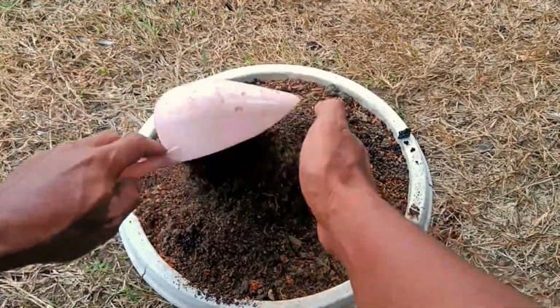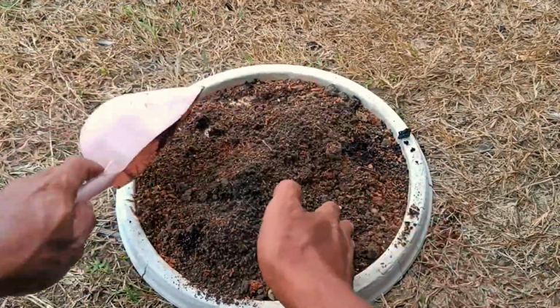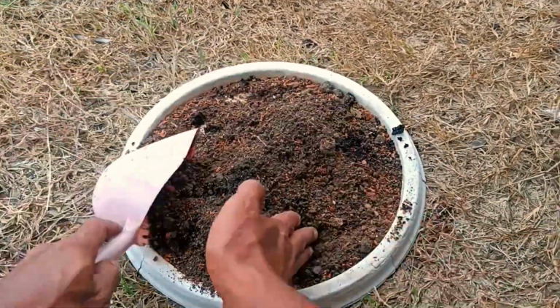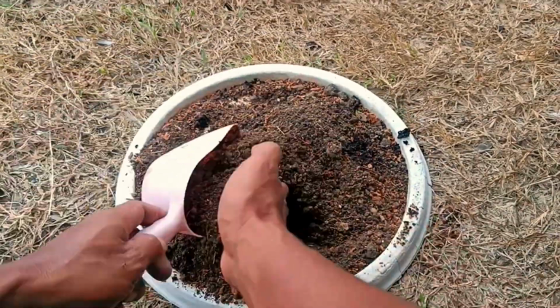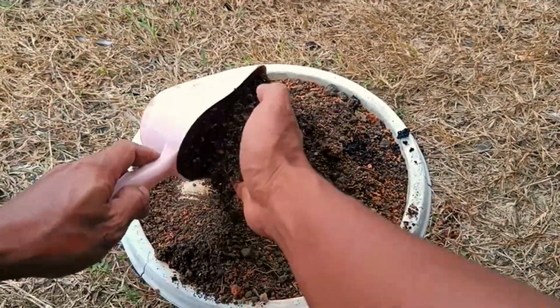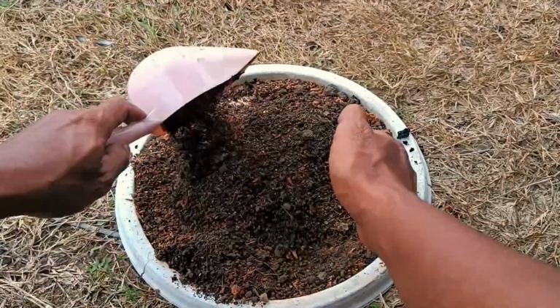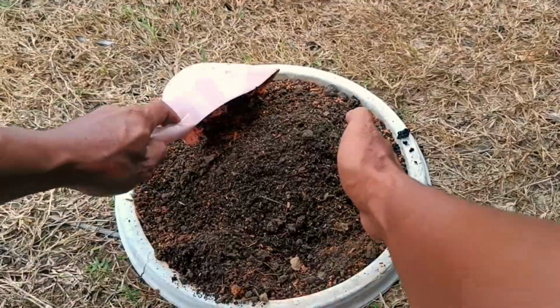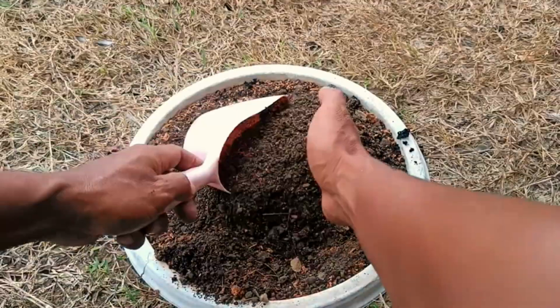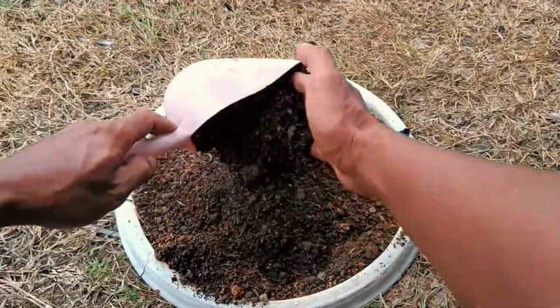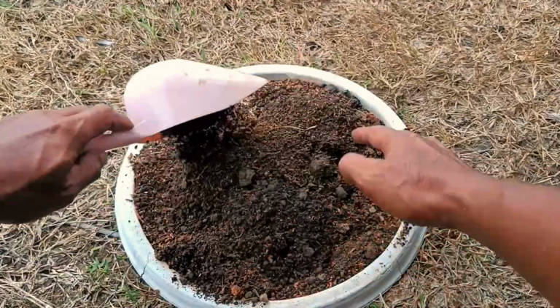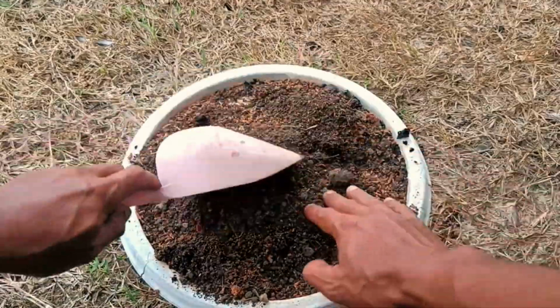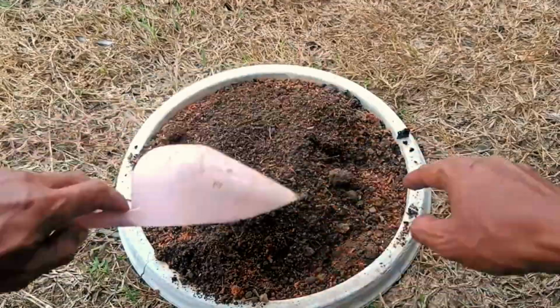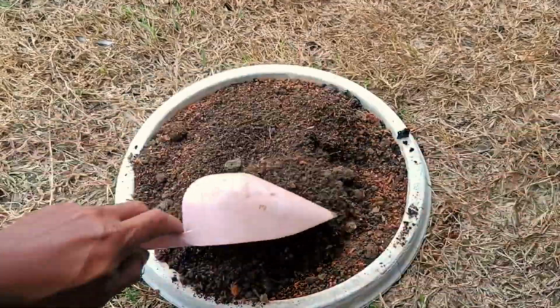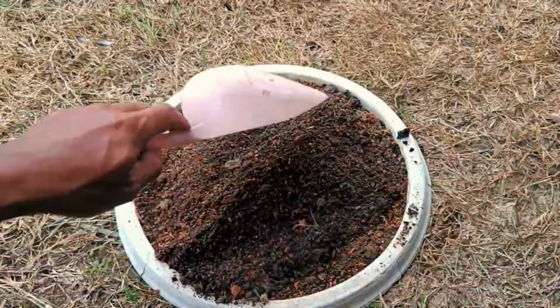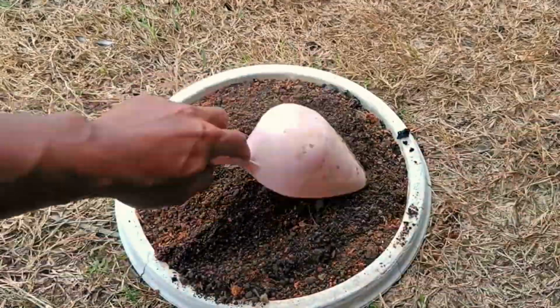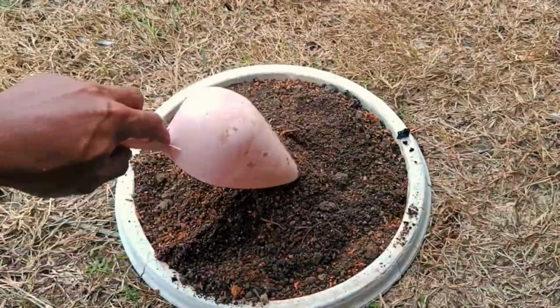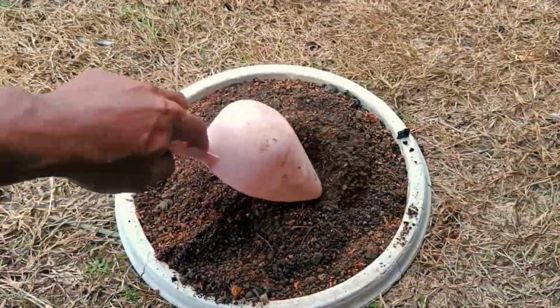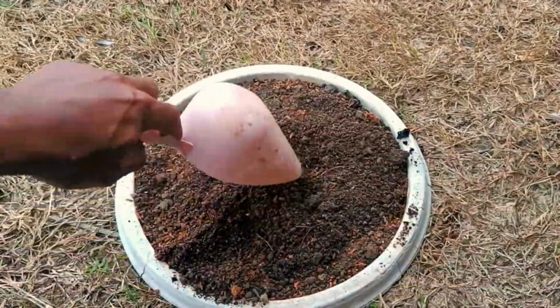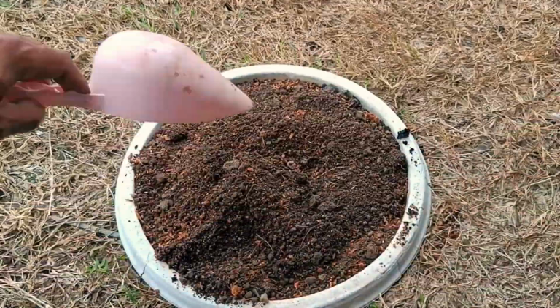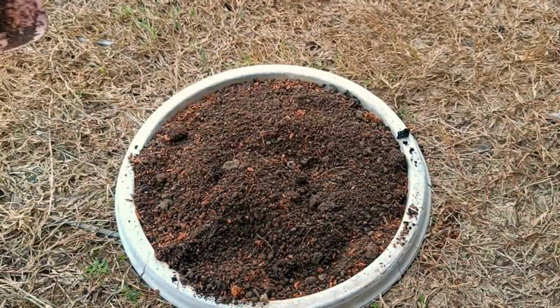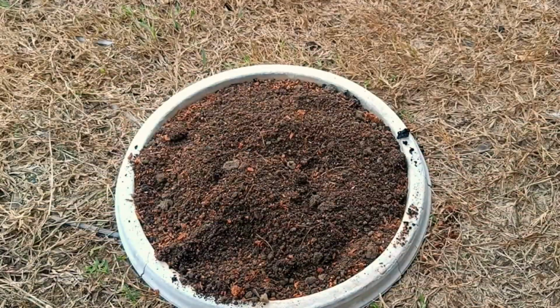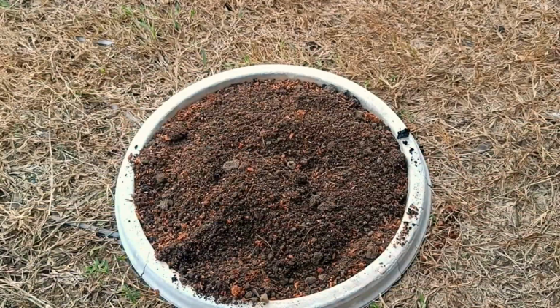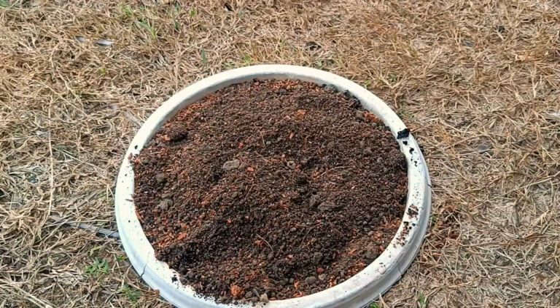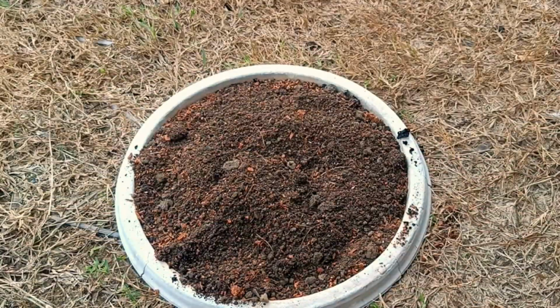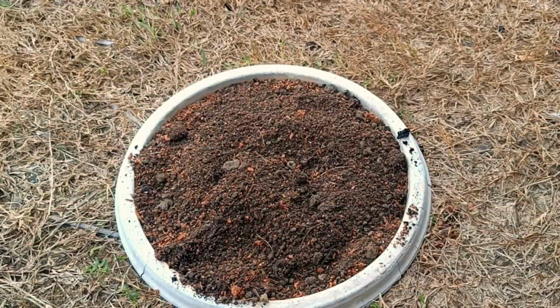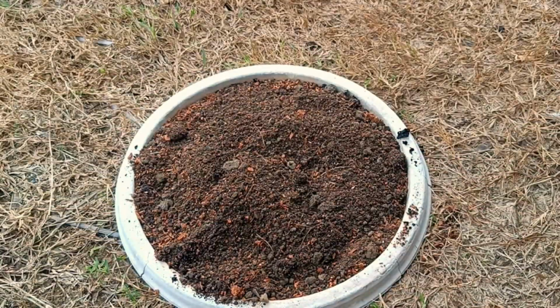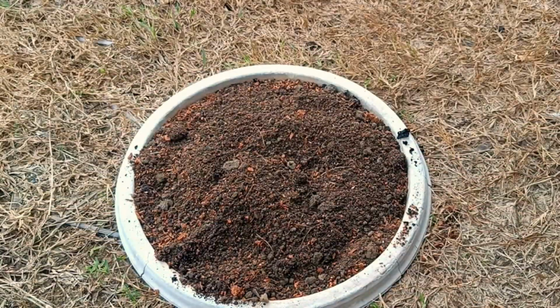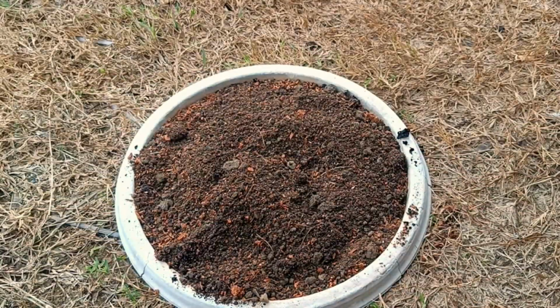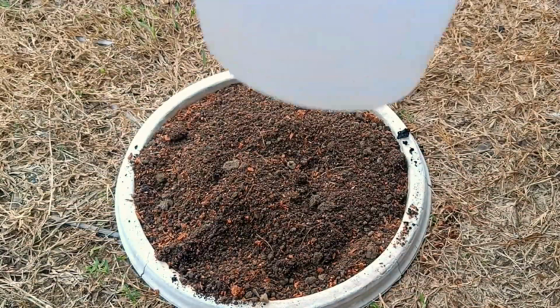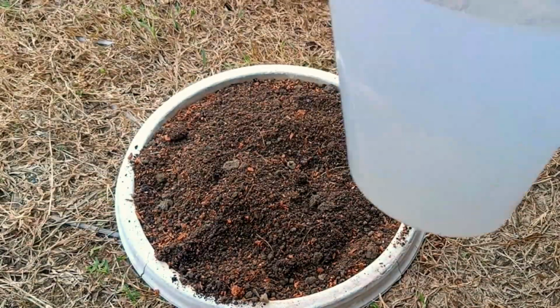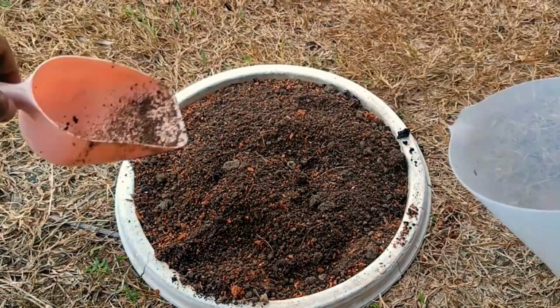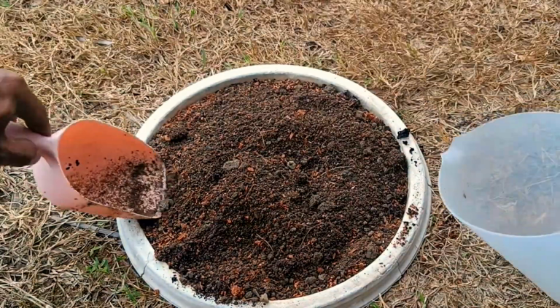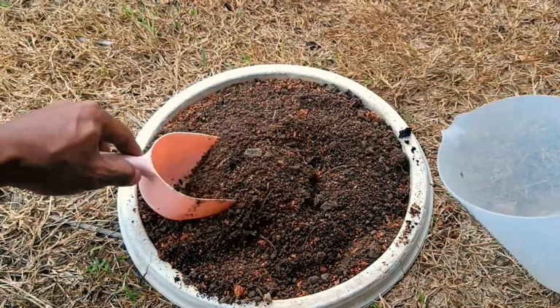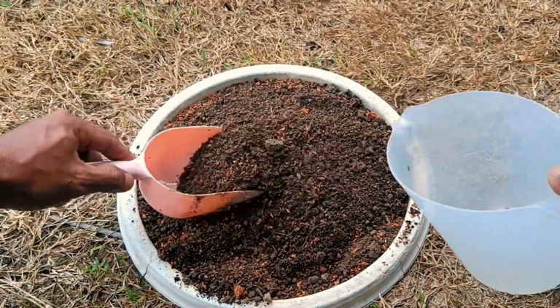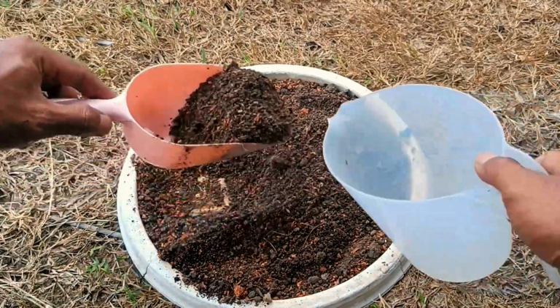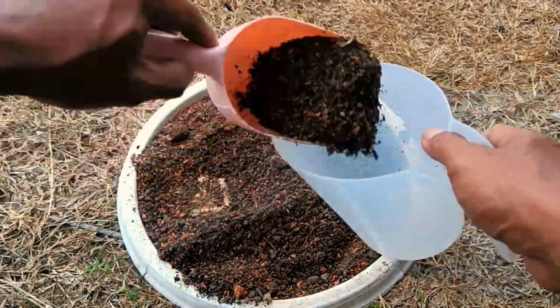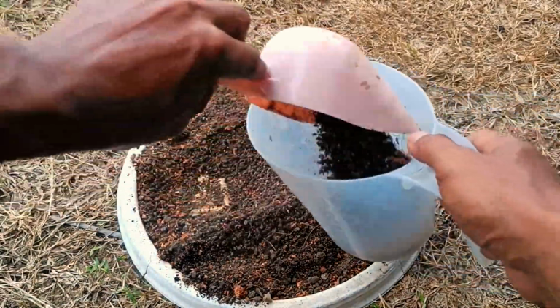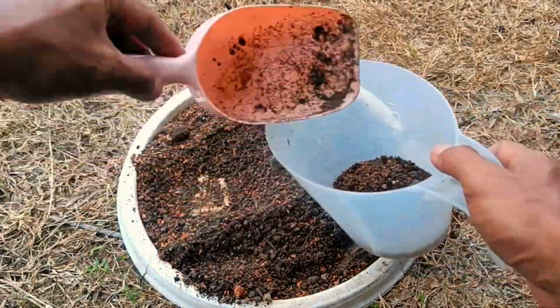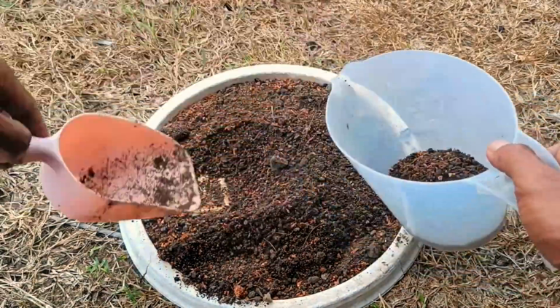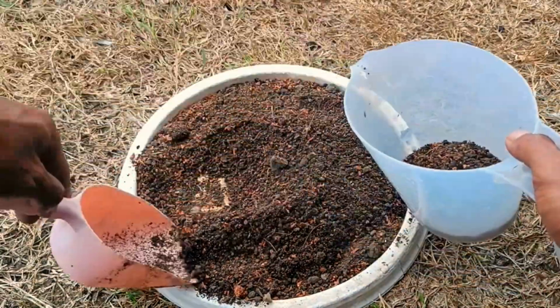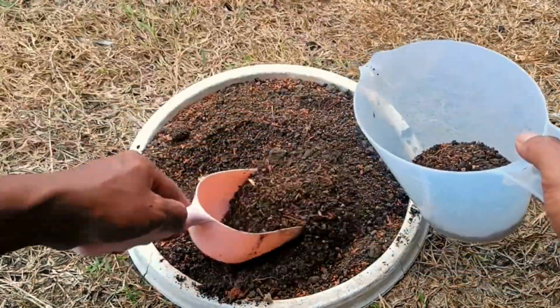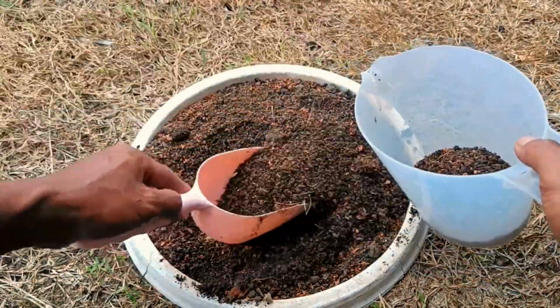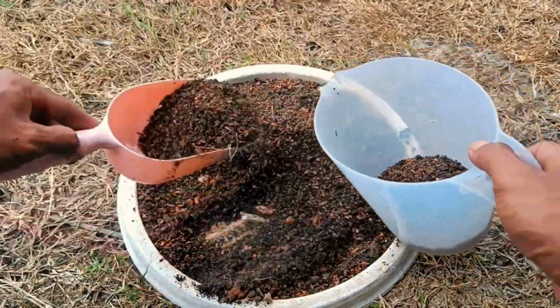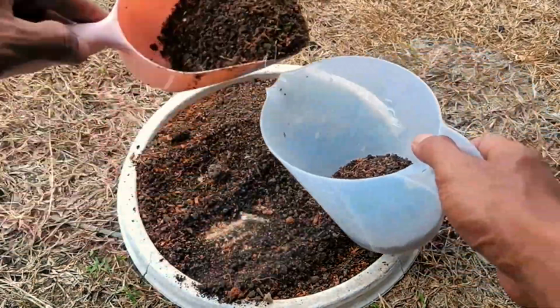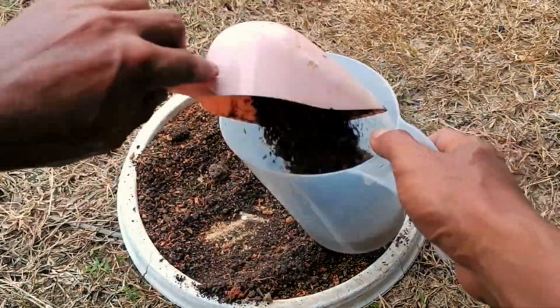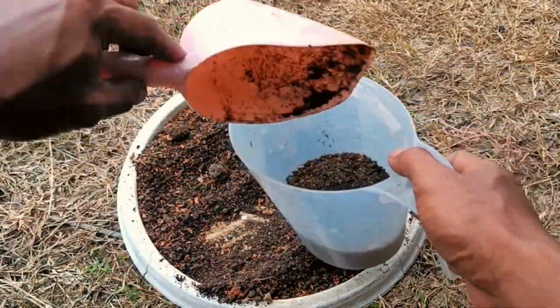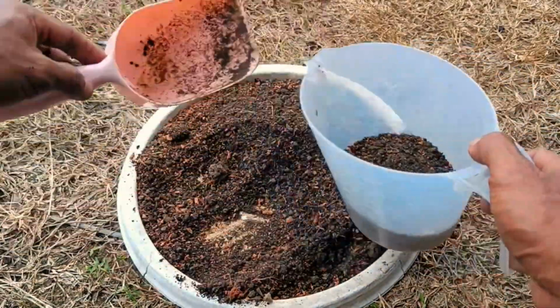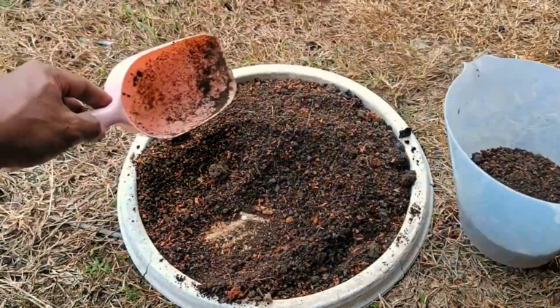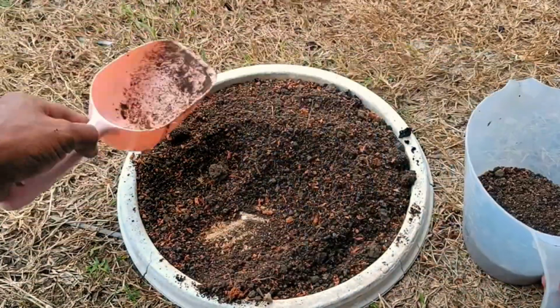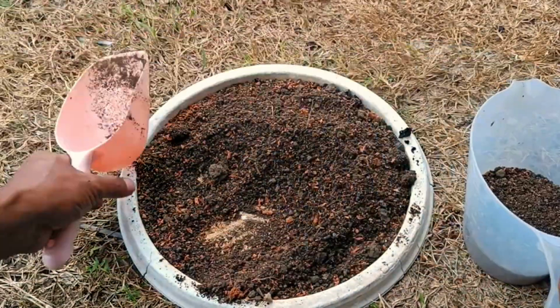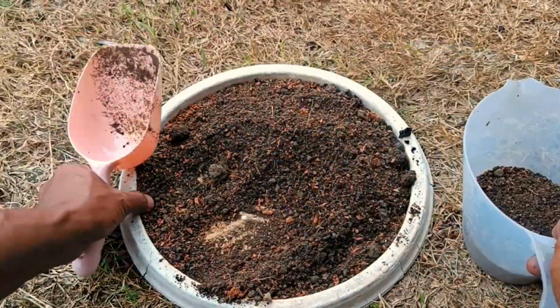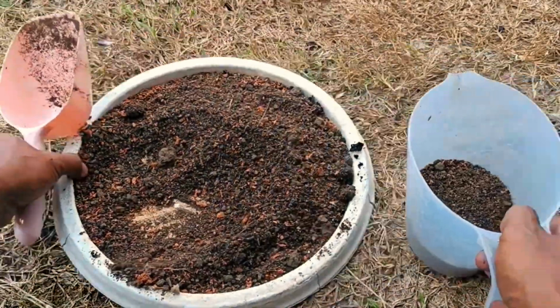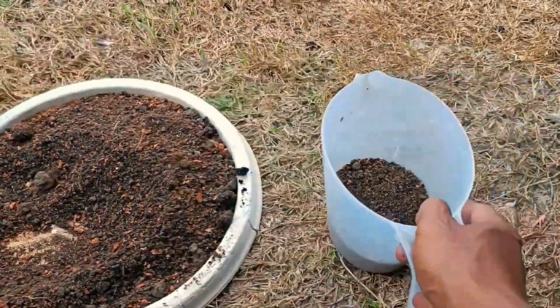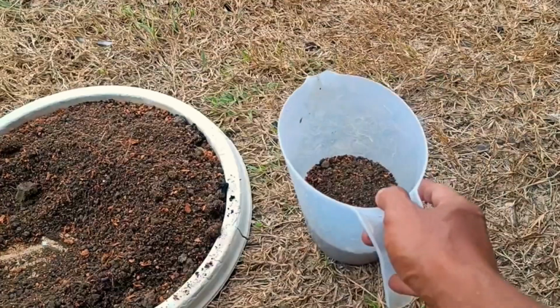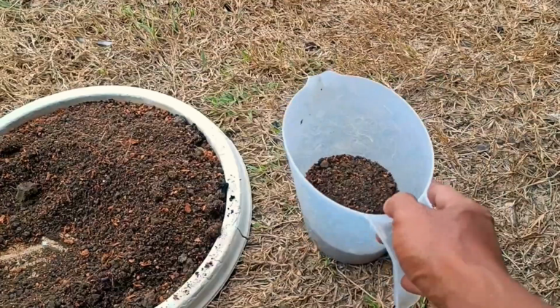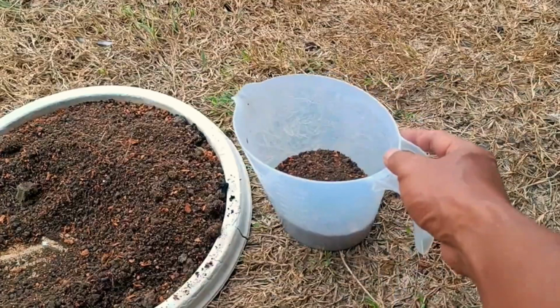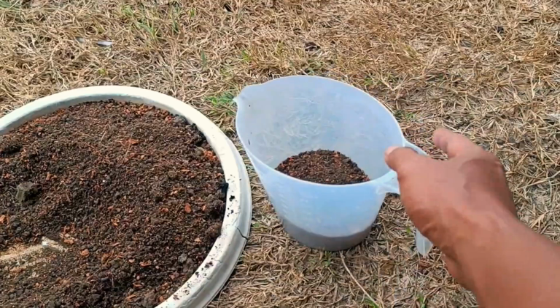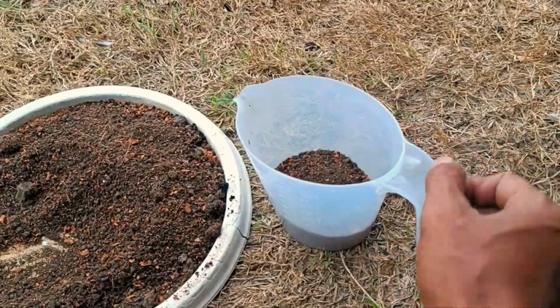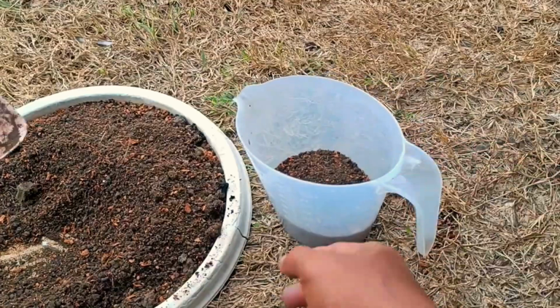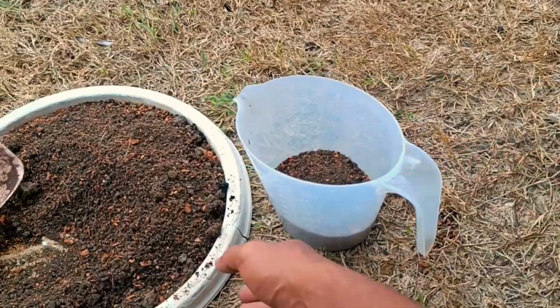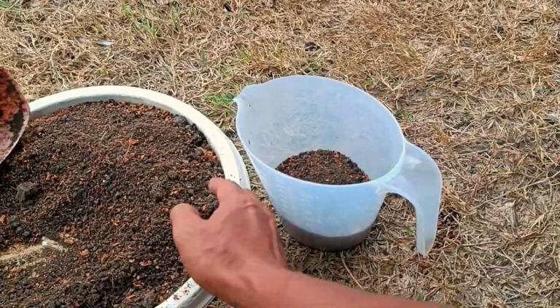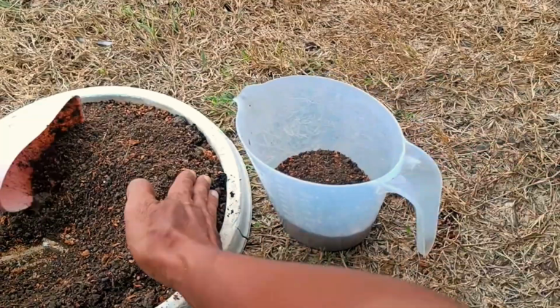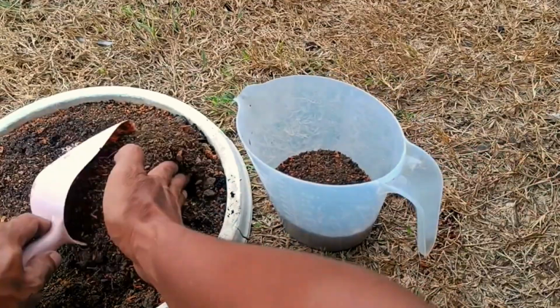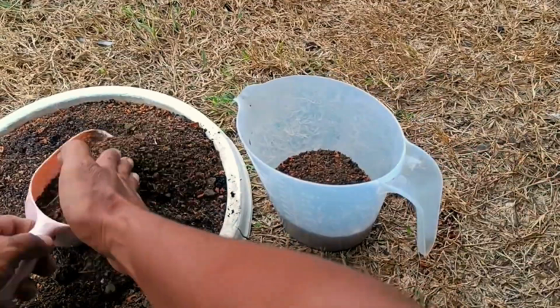This combination can also be molded into biodegradable planting pots, called biopots, to replace plastic polybags.